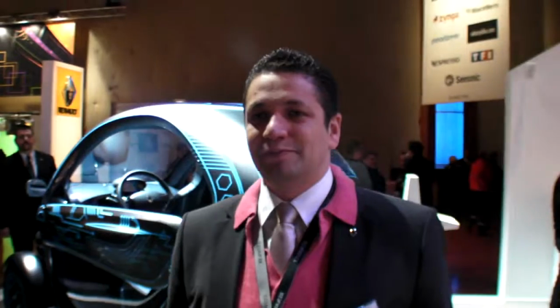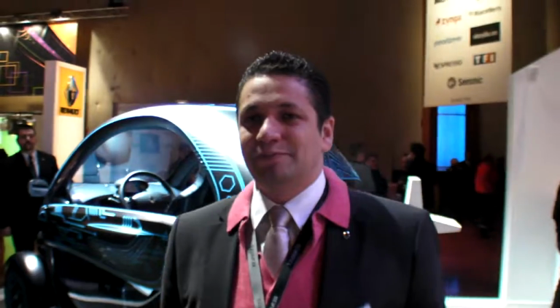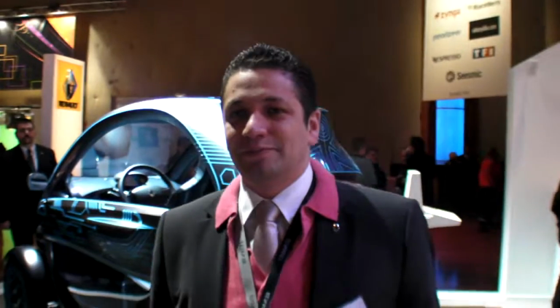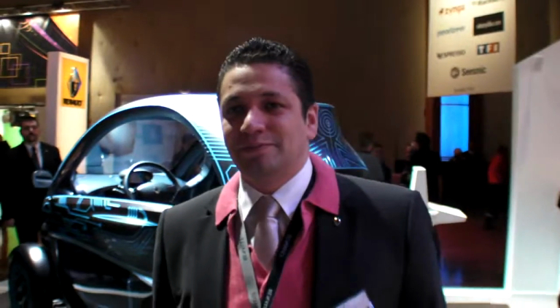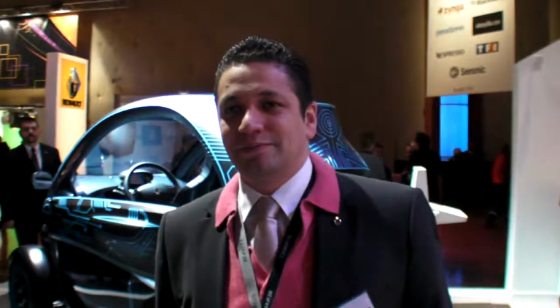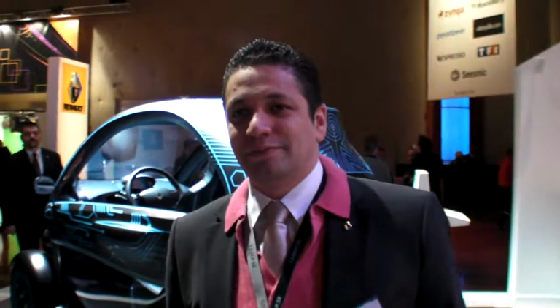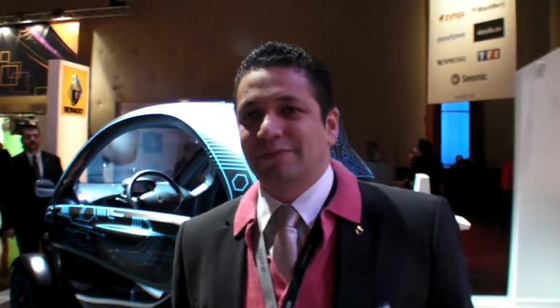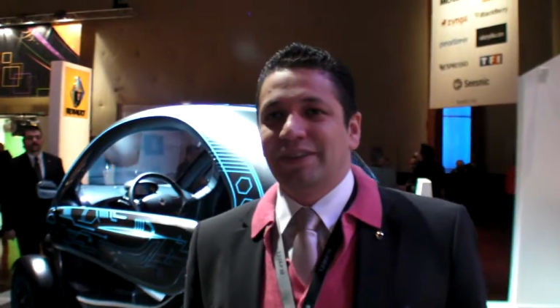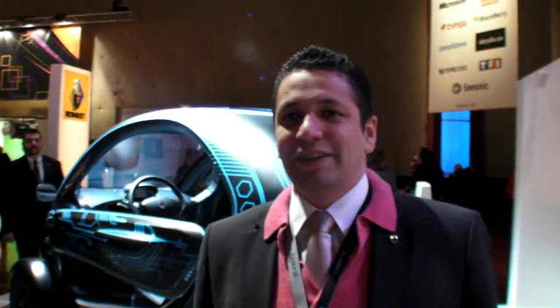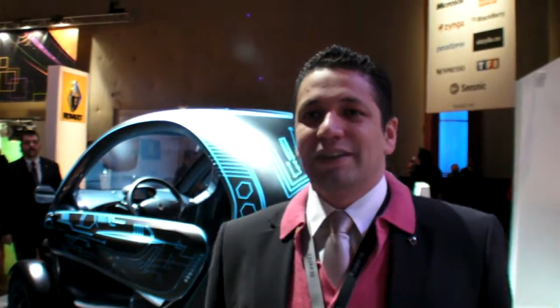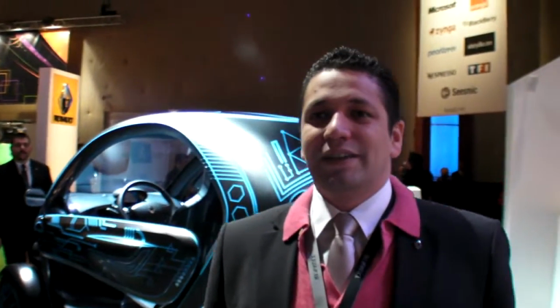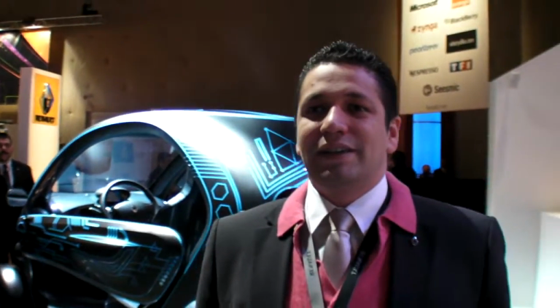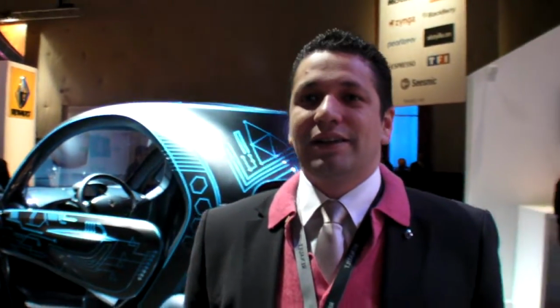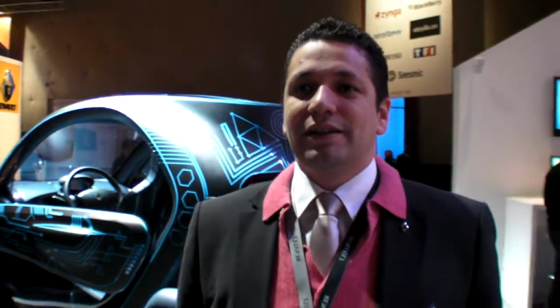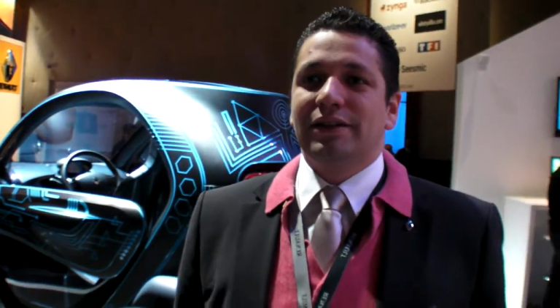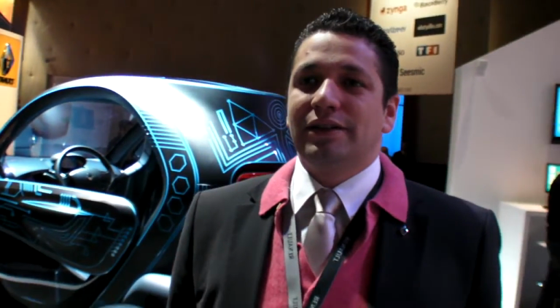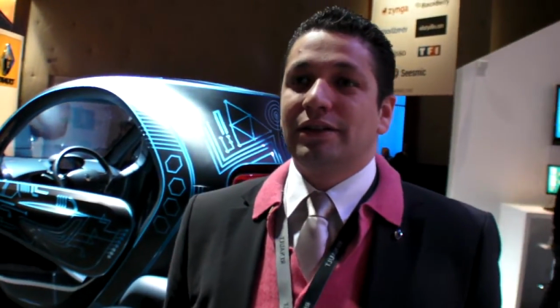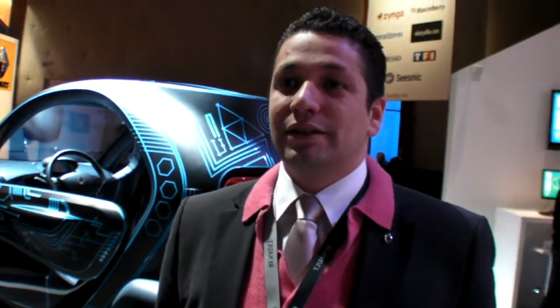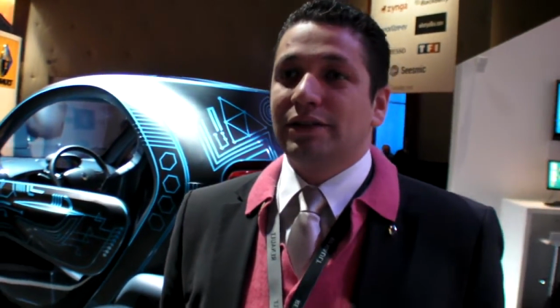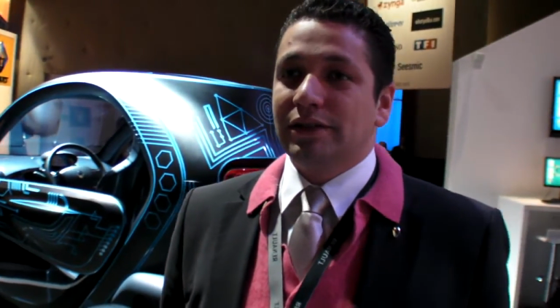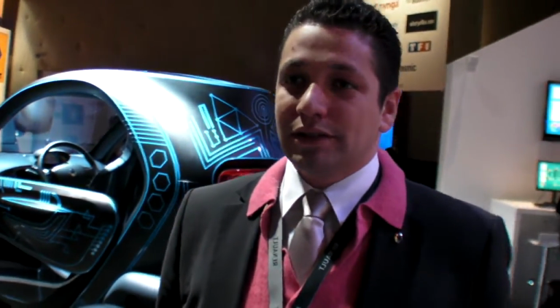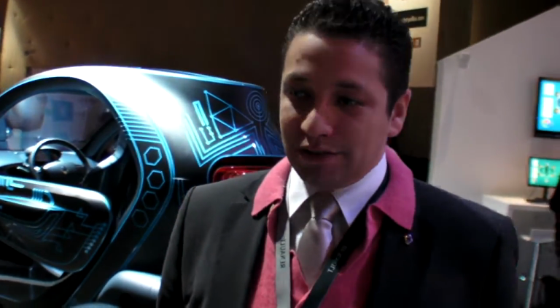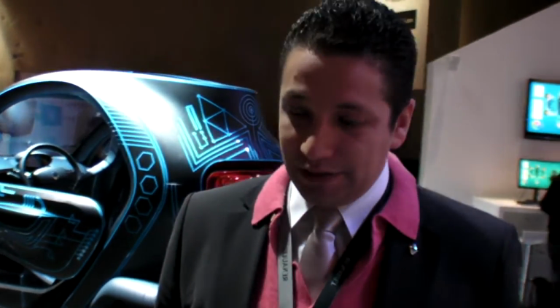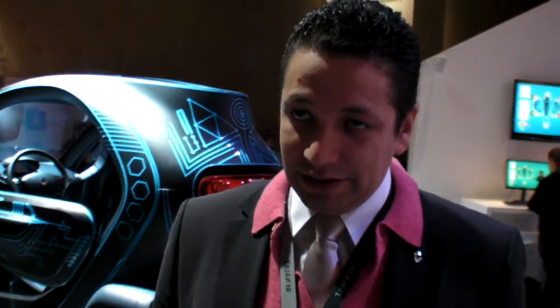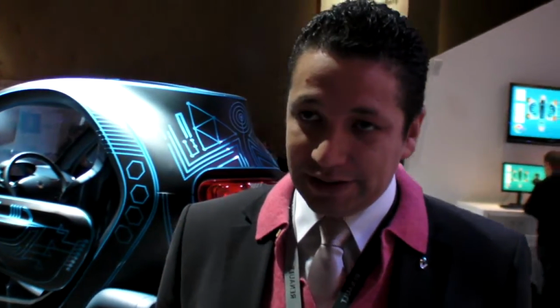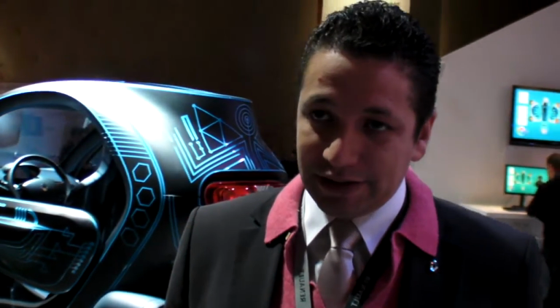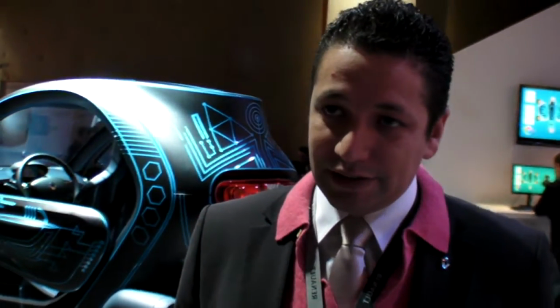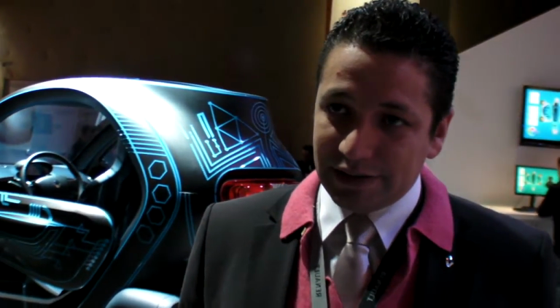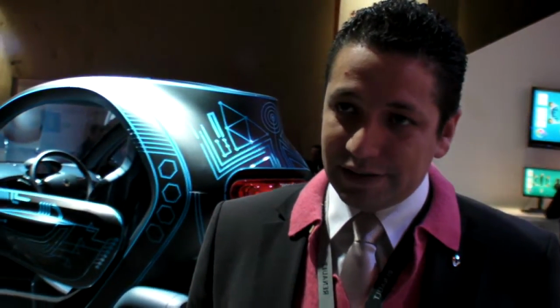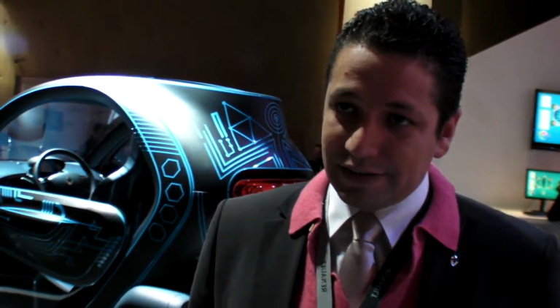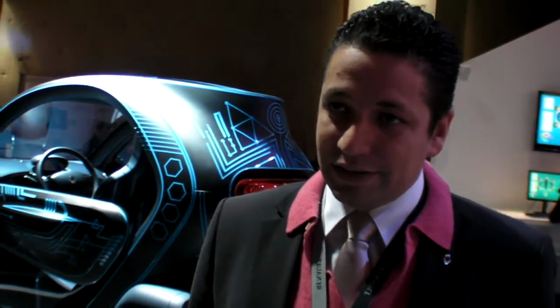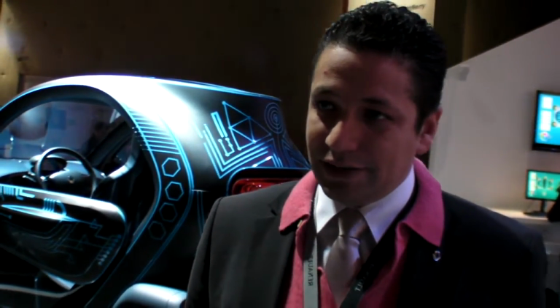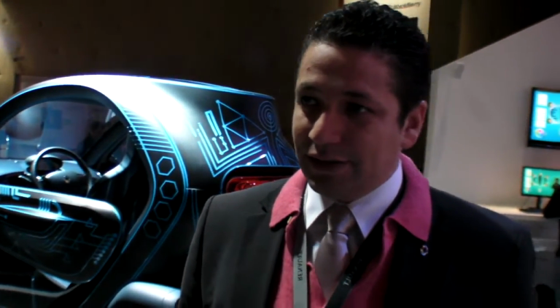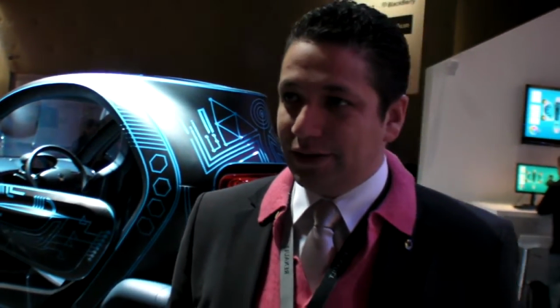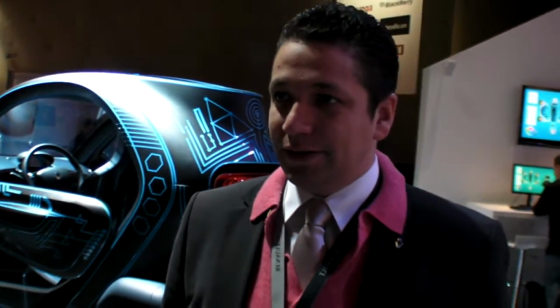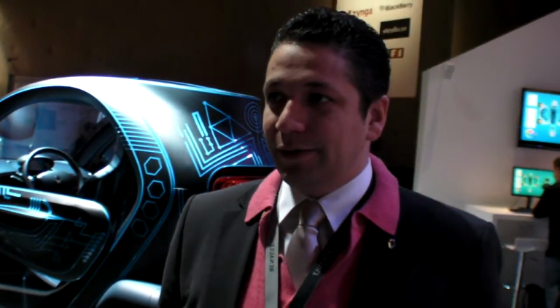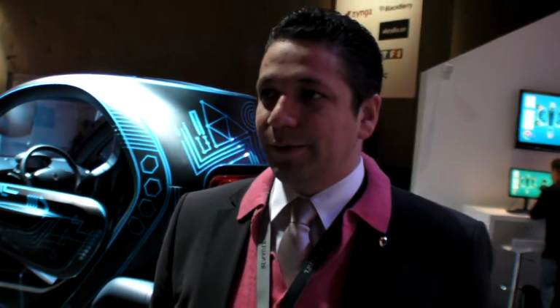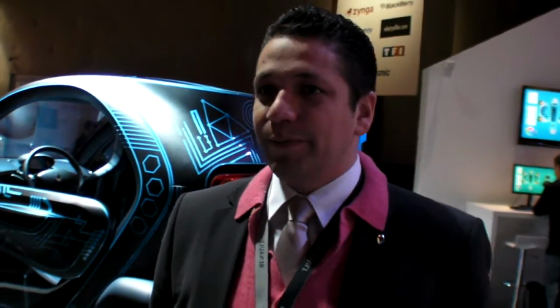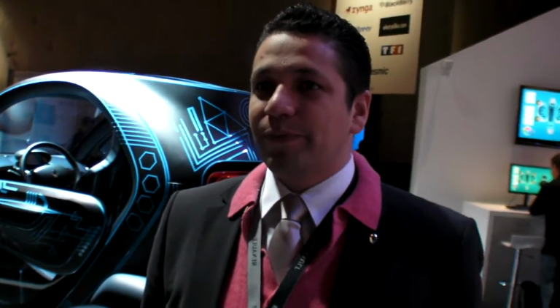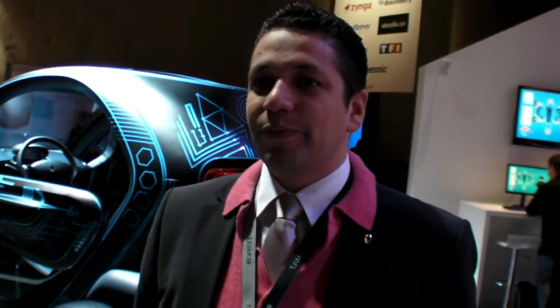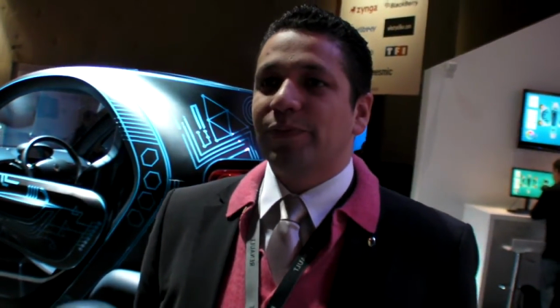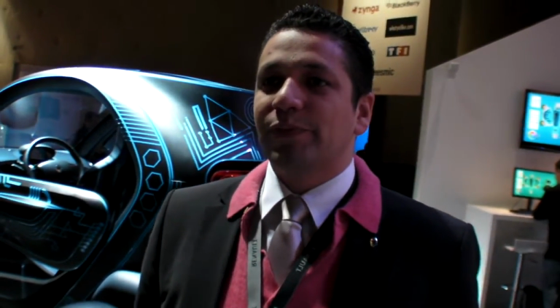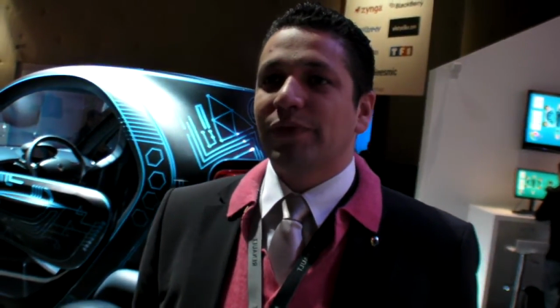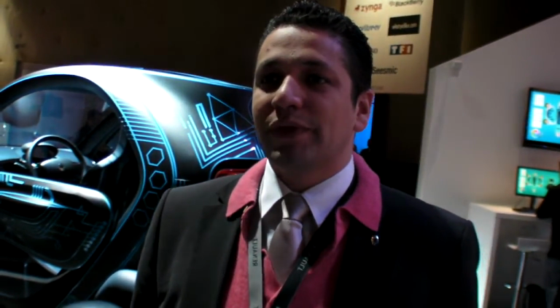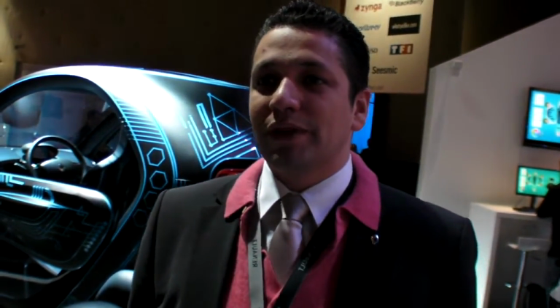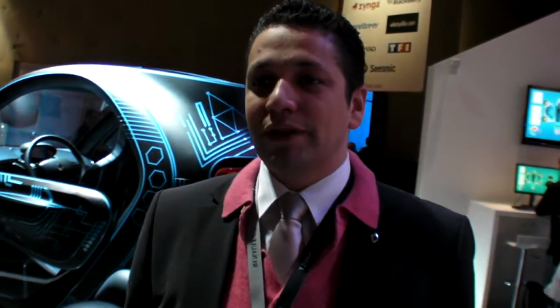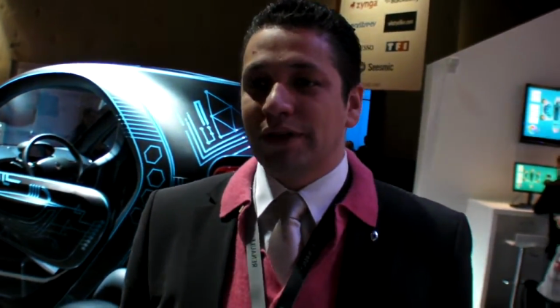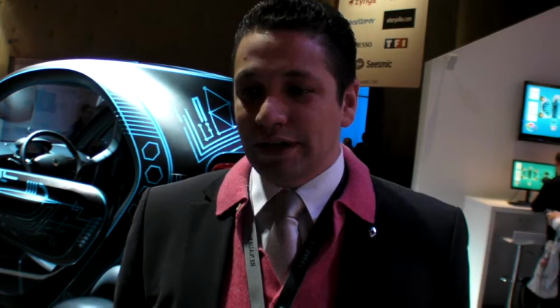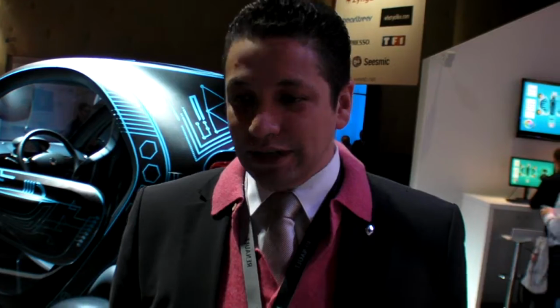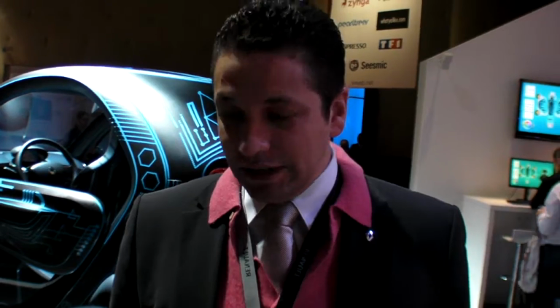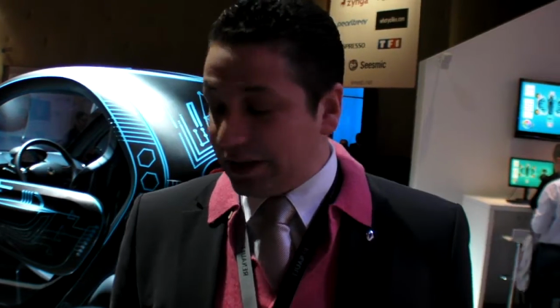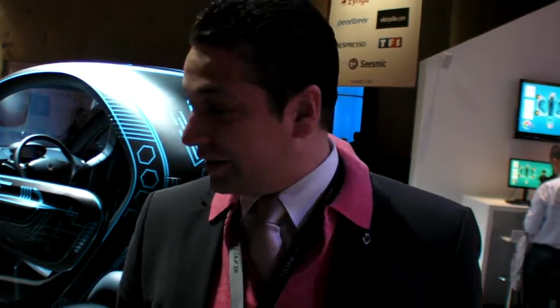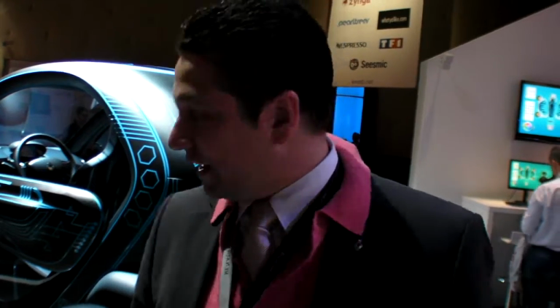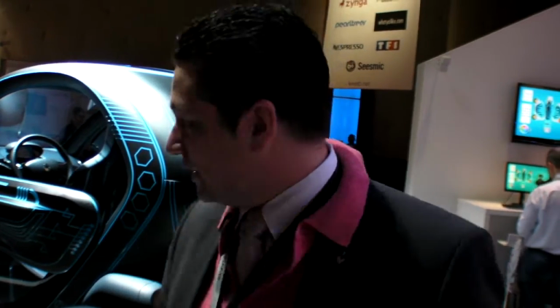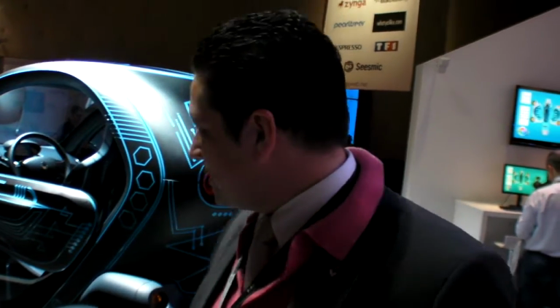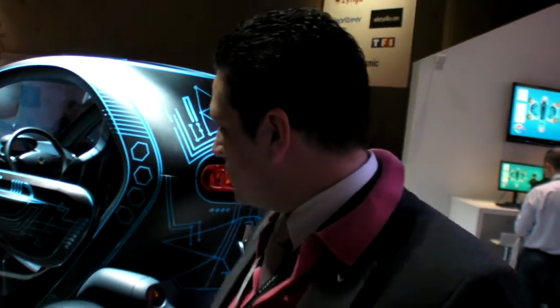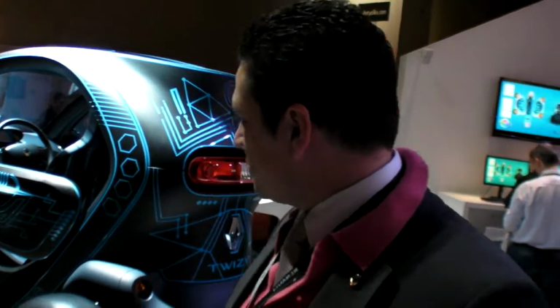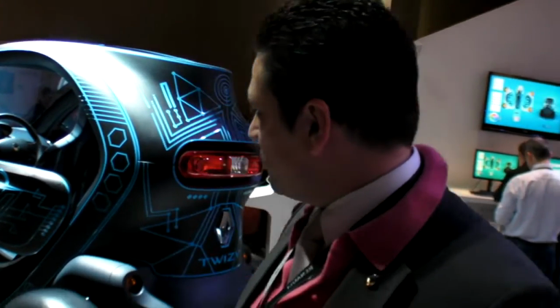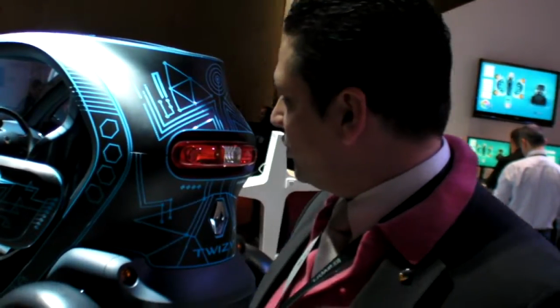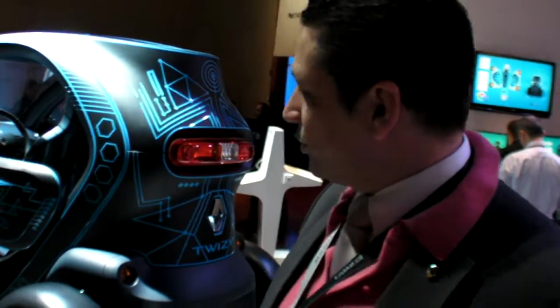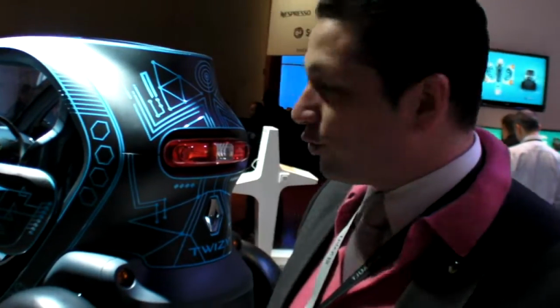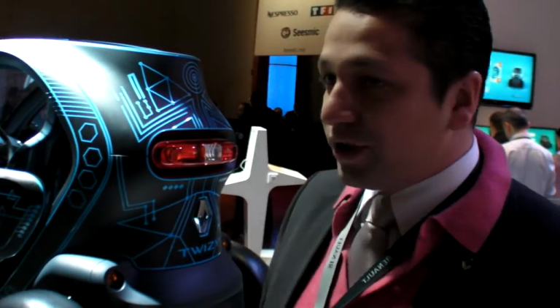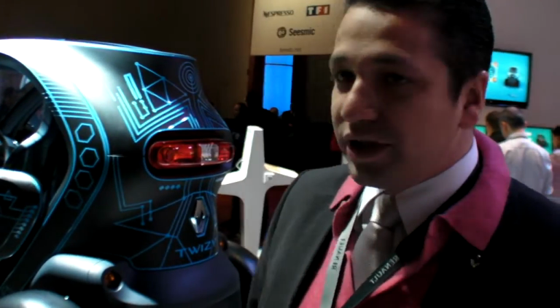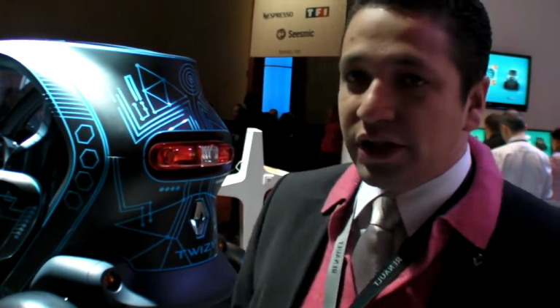We're at Low Web 2010. This is the Renault Twizy.